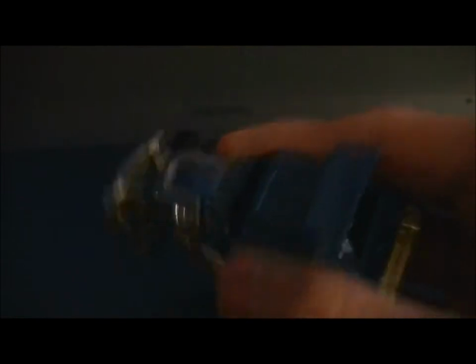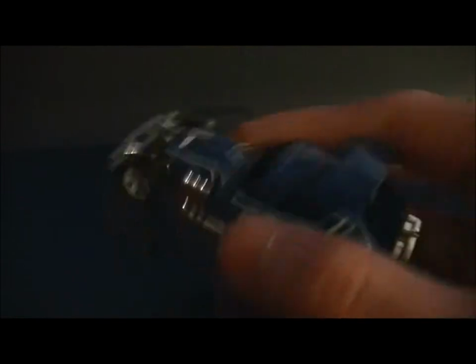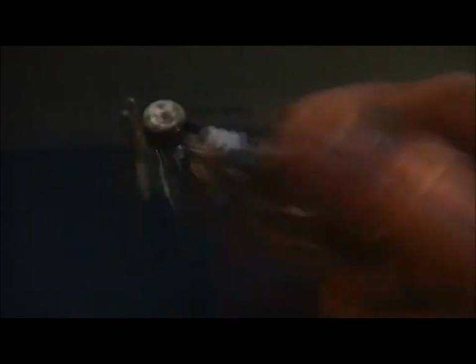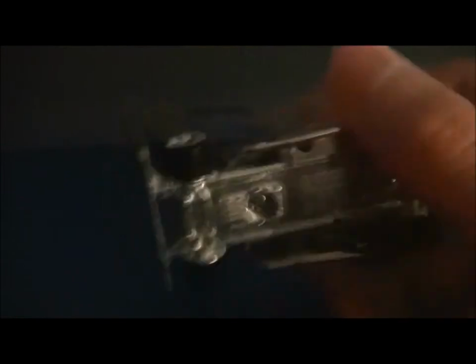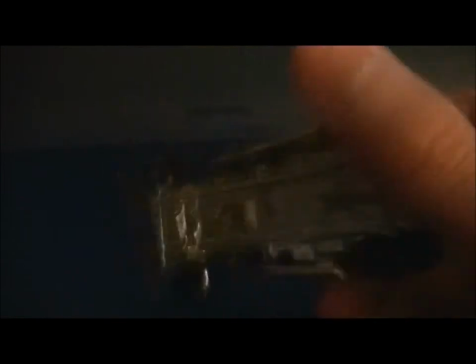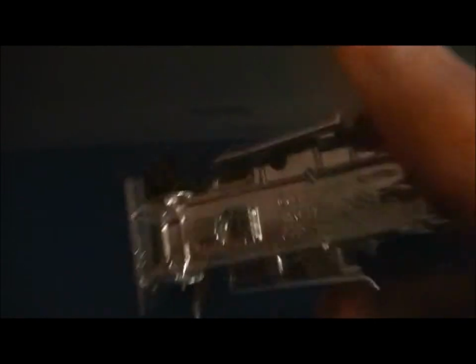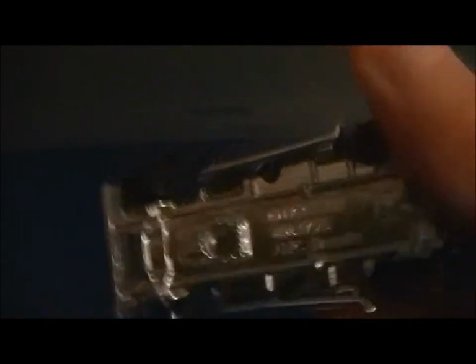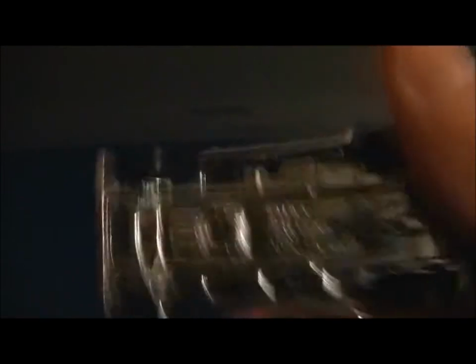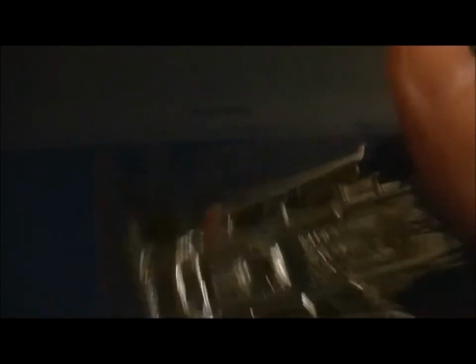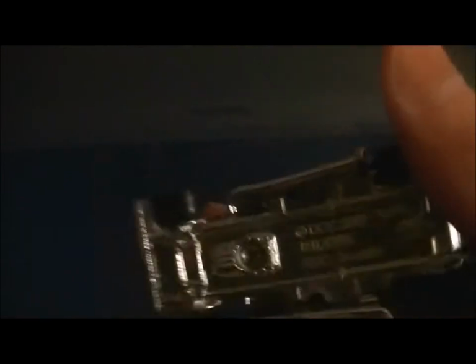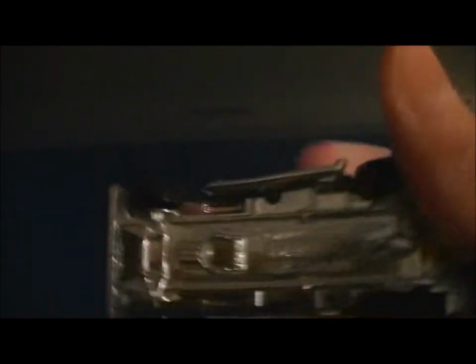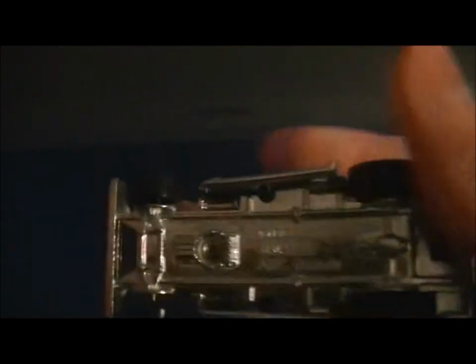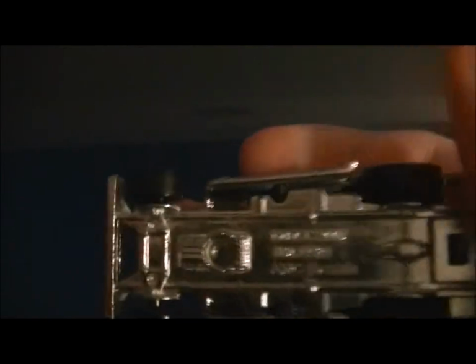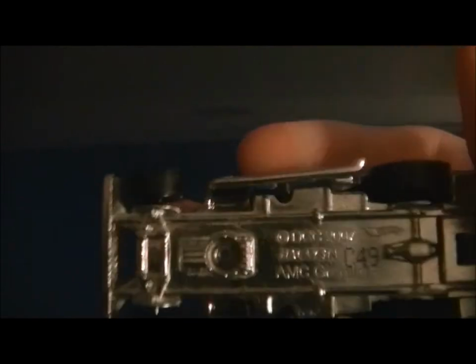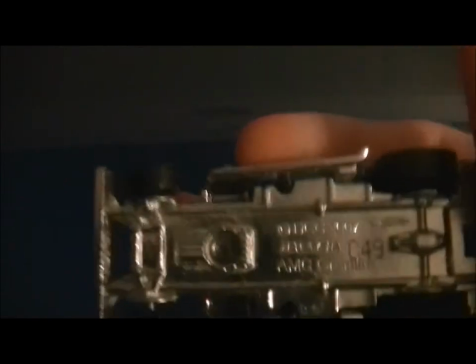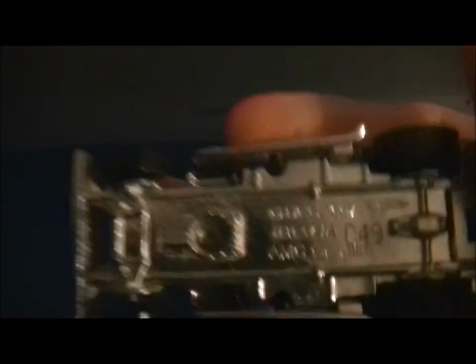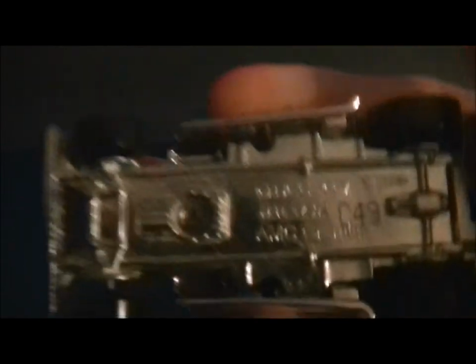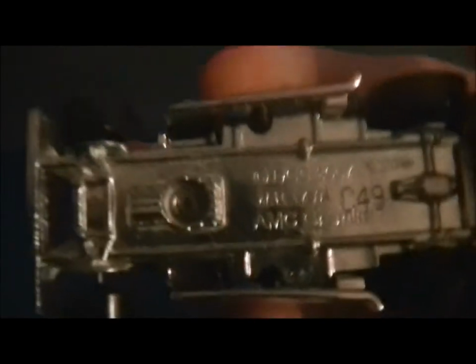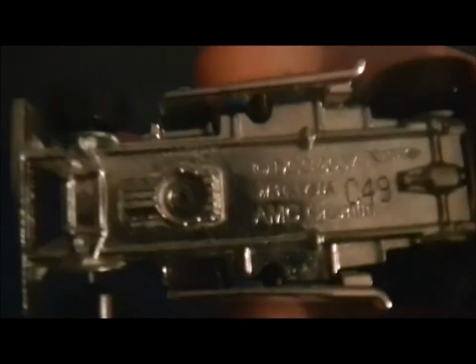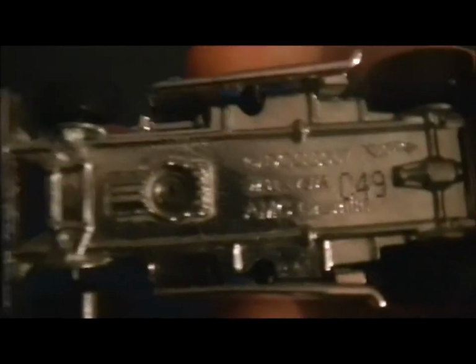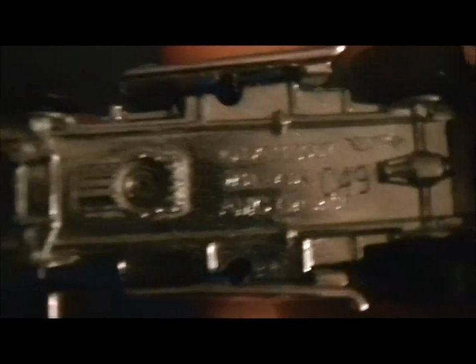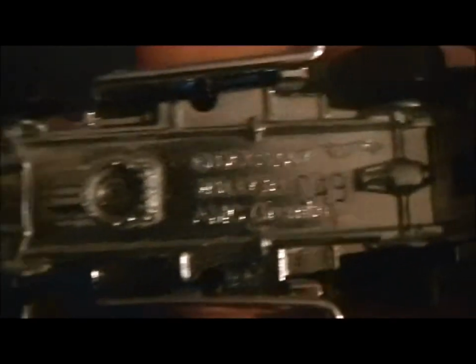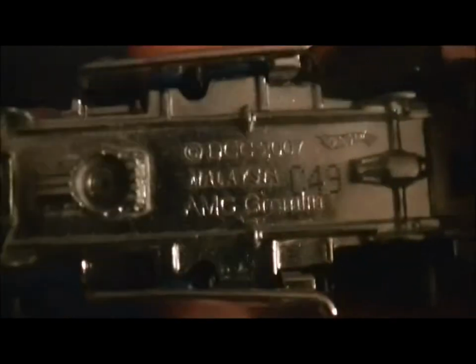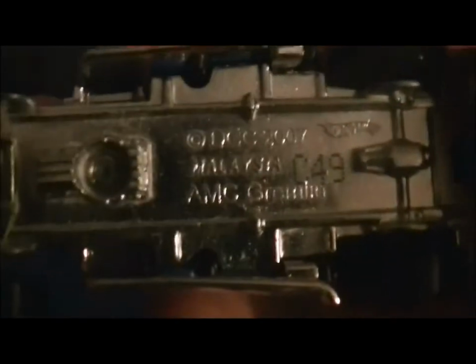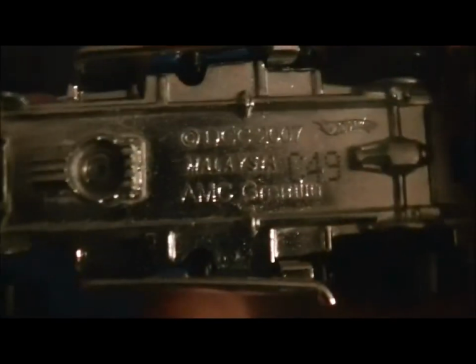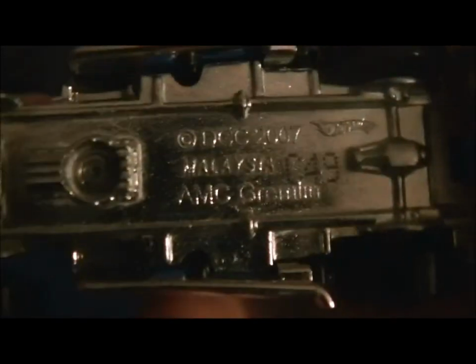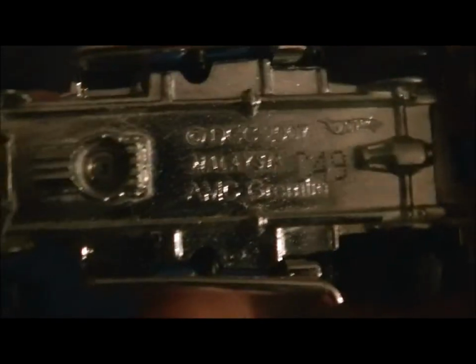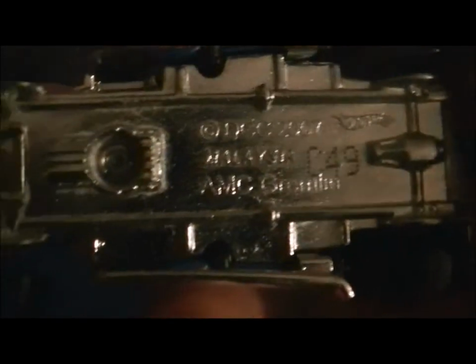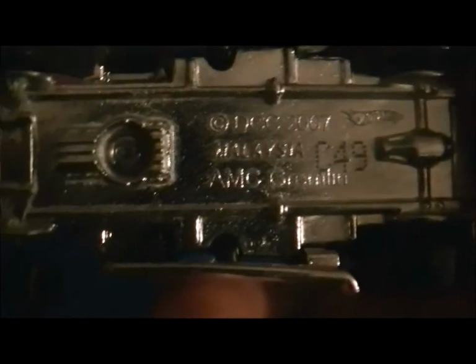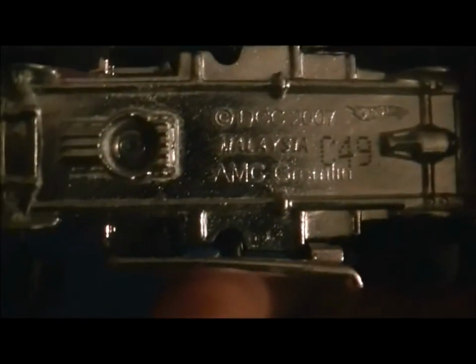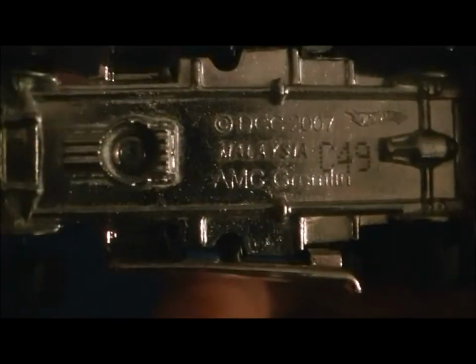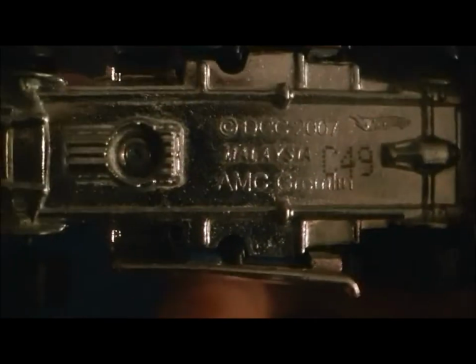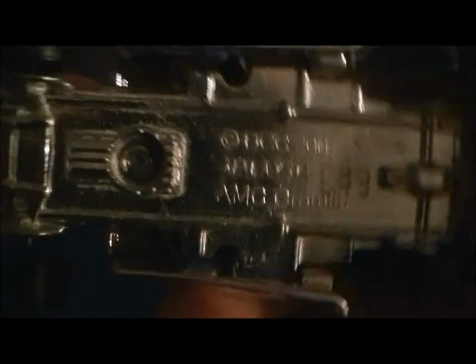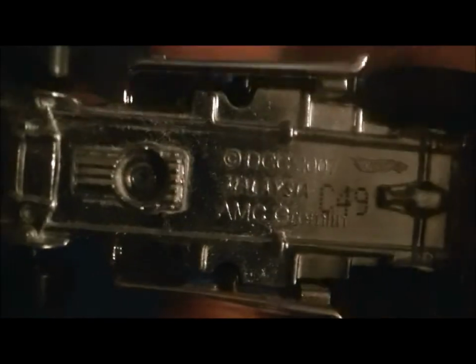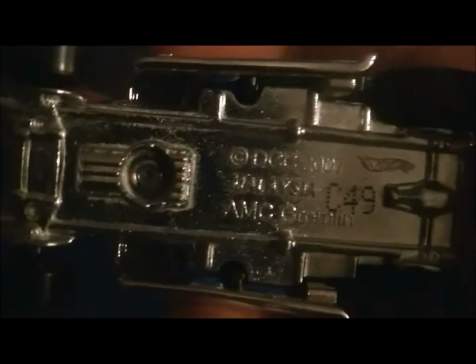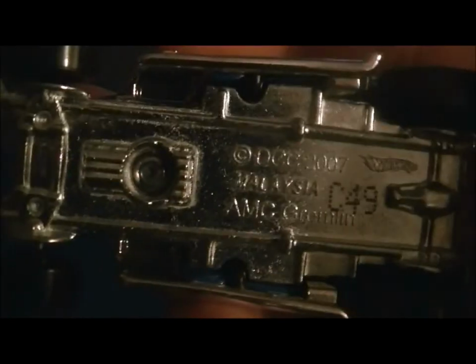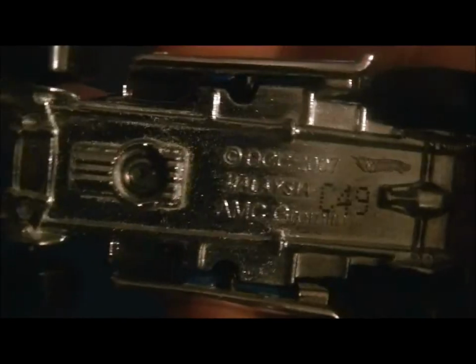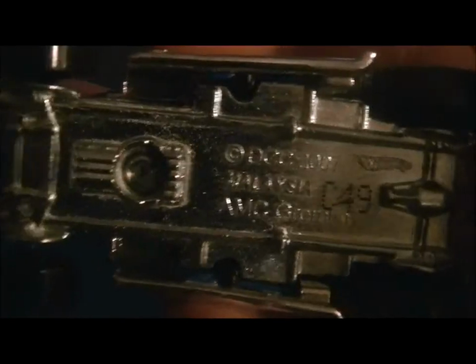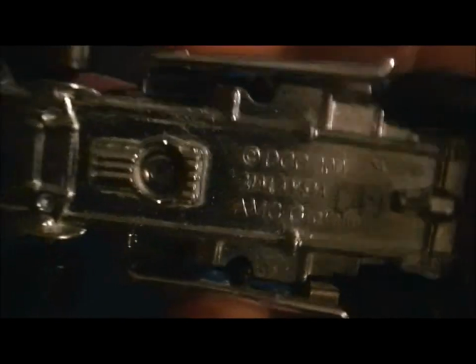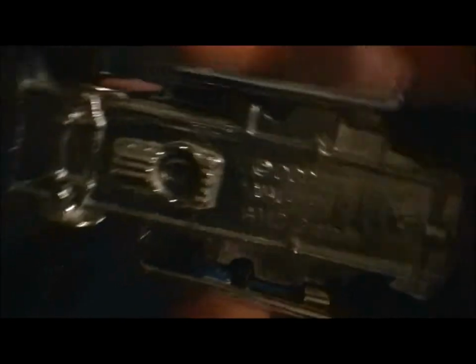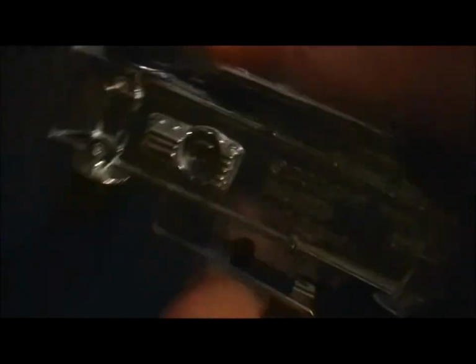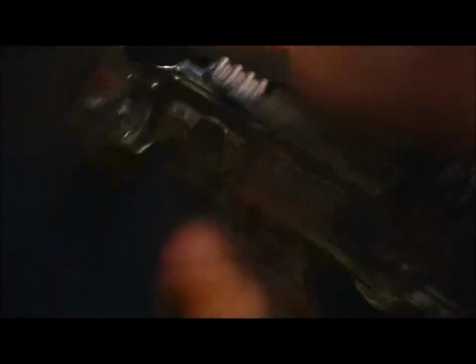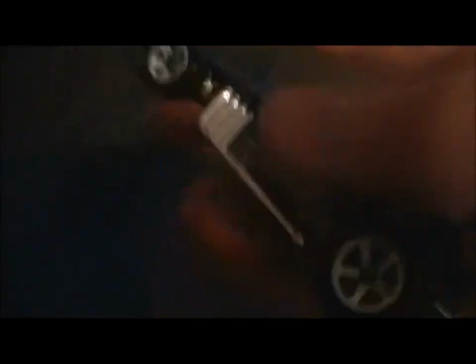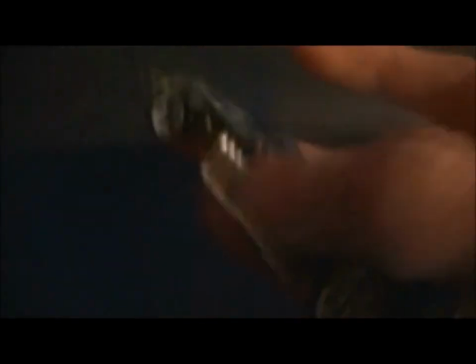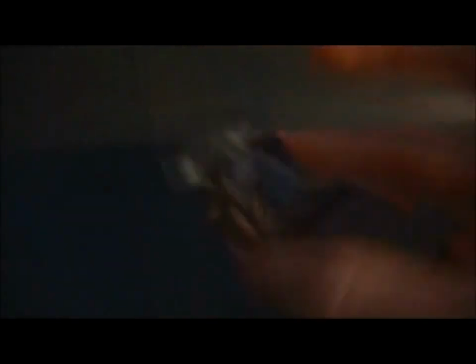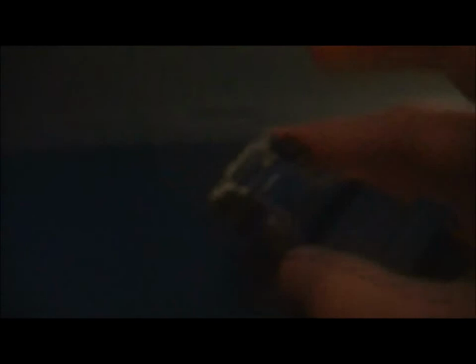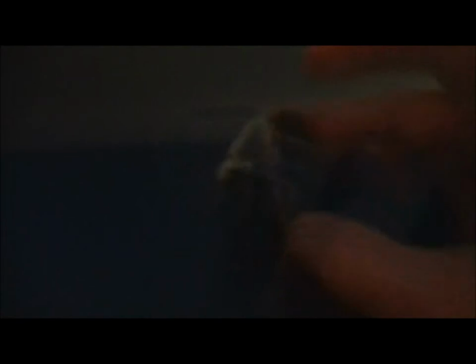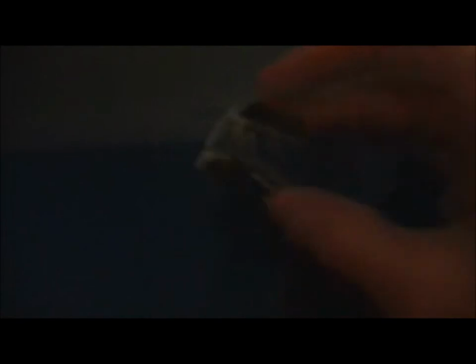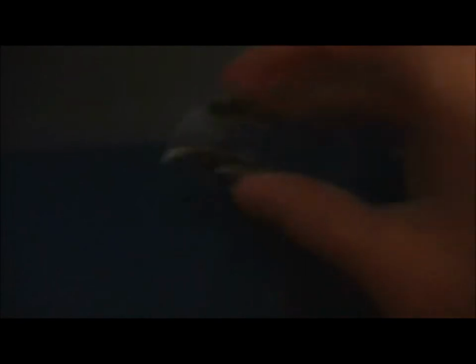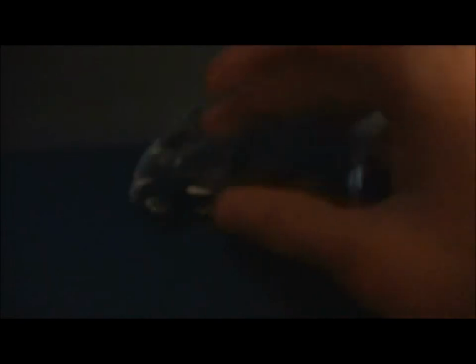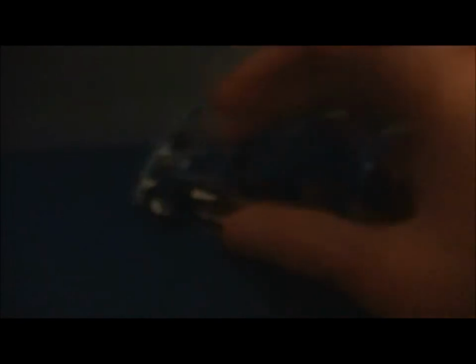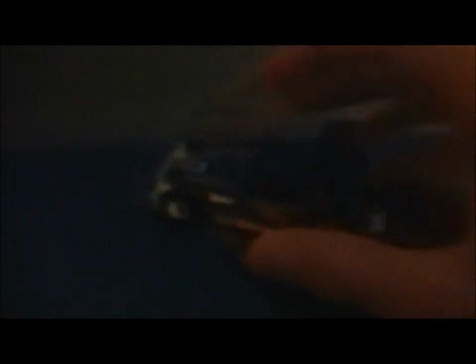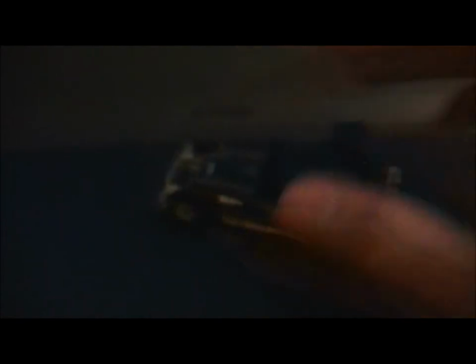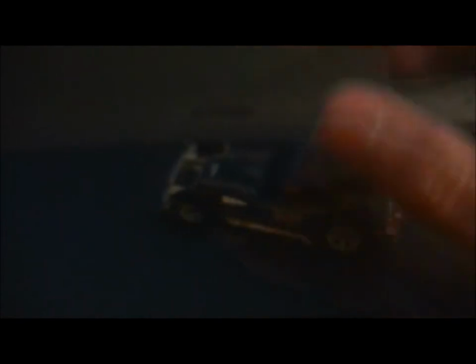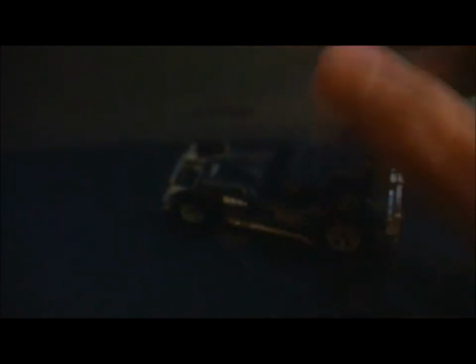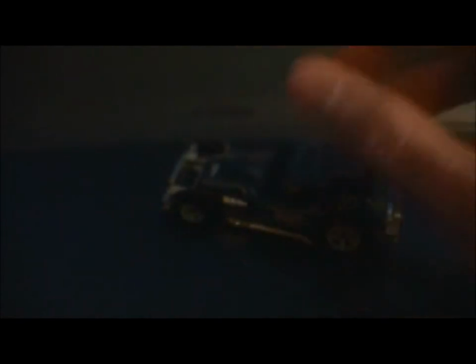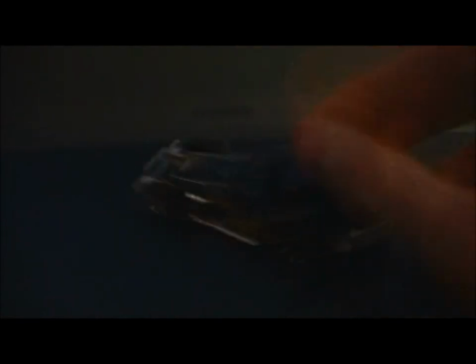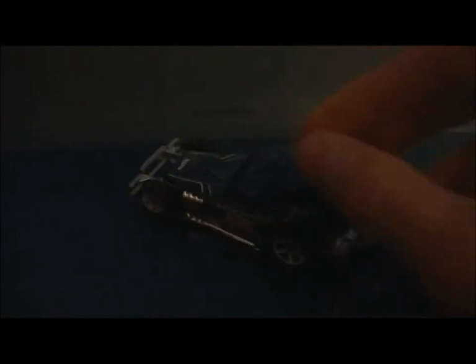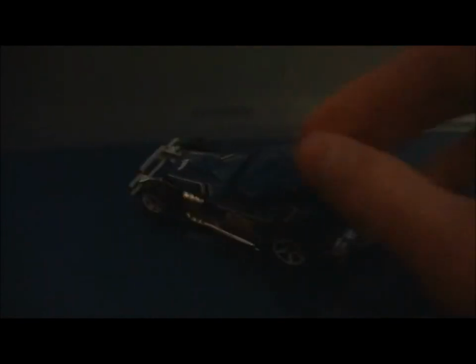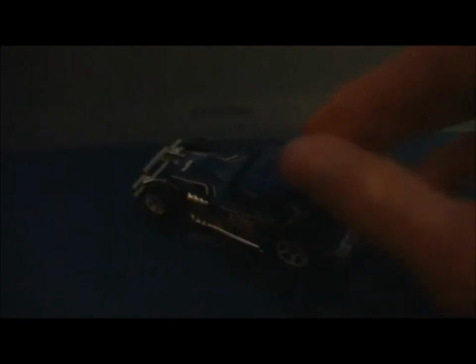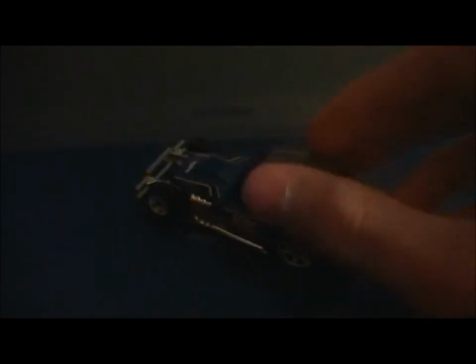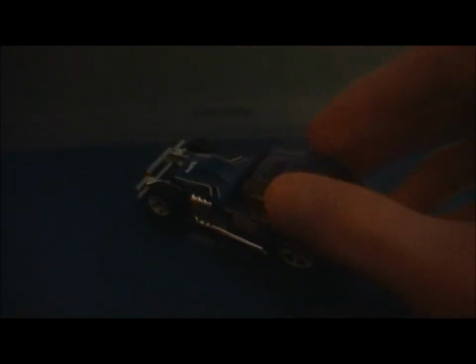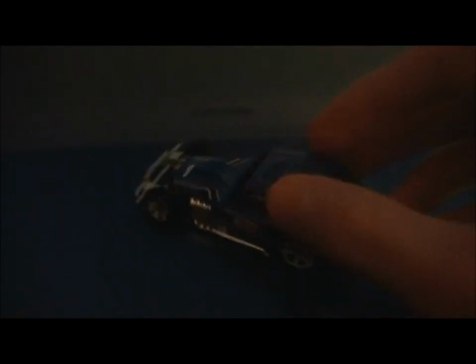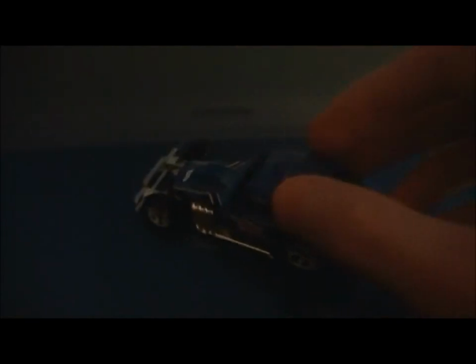There's your AMC Gremlin, and like I said, I give it an 8.6.